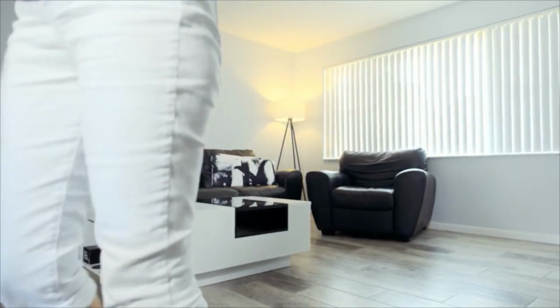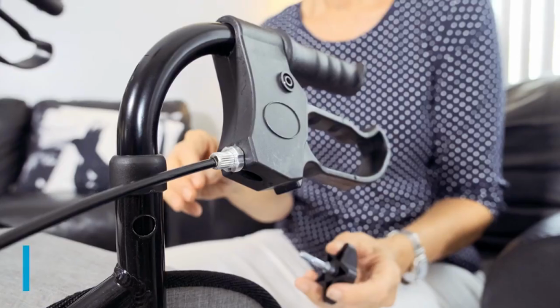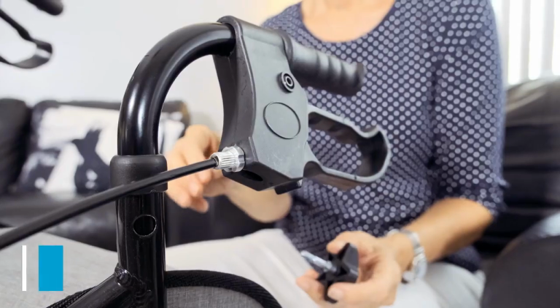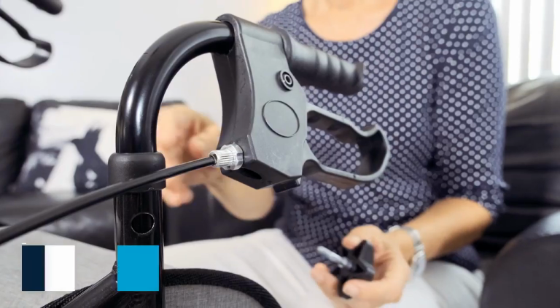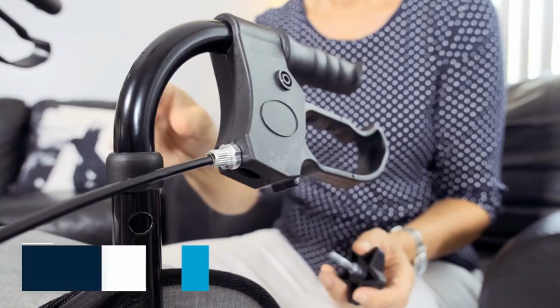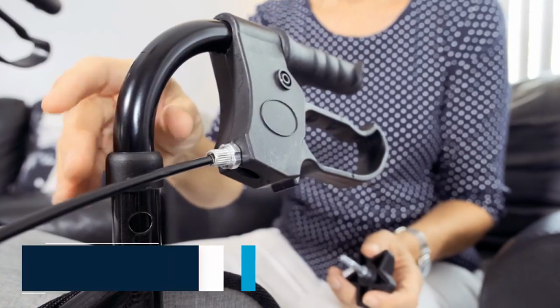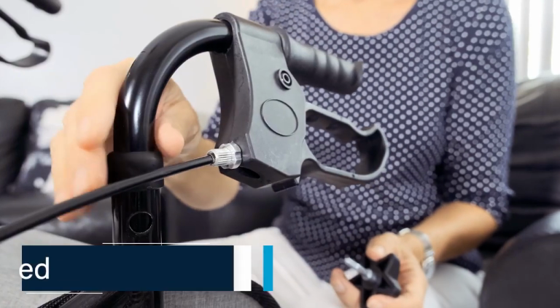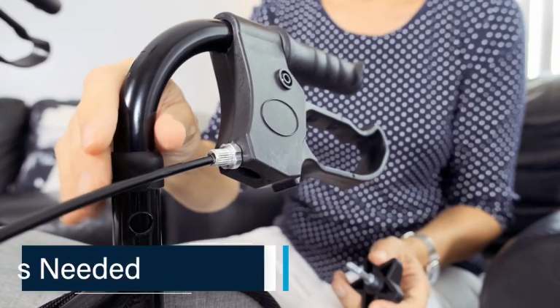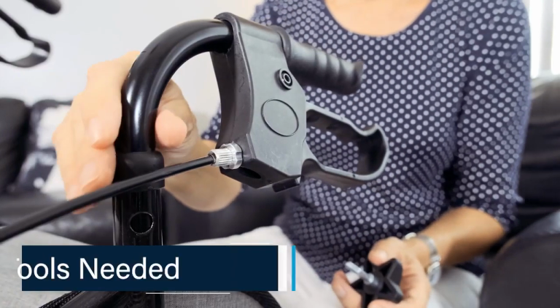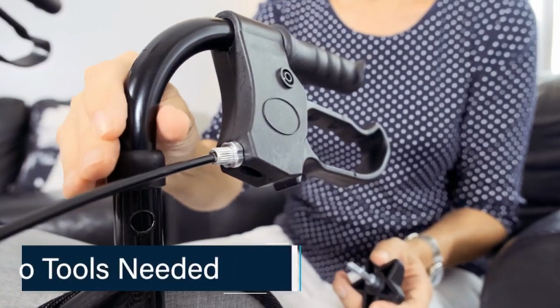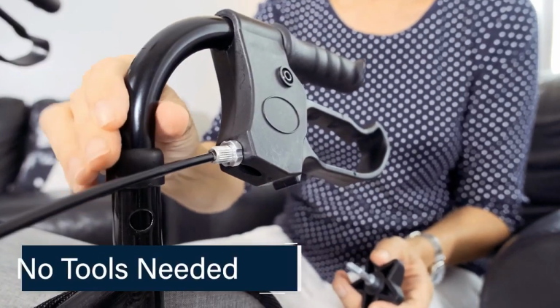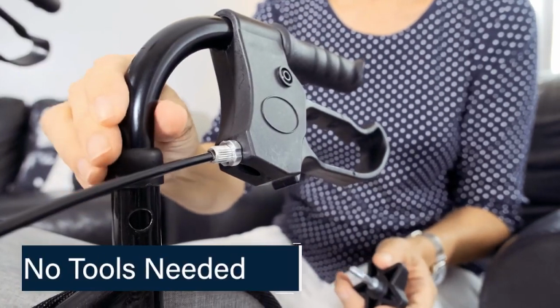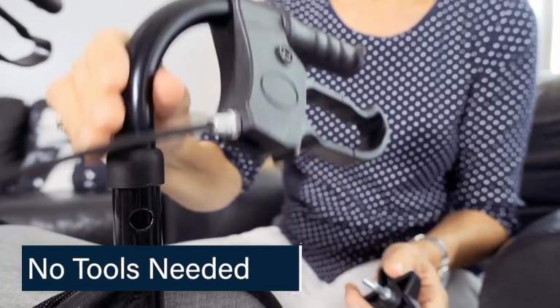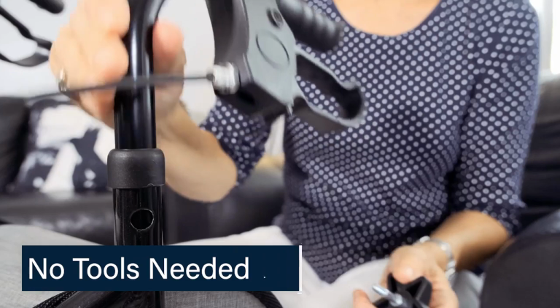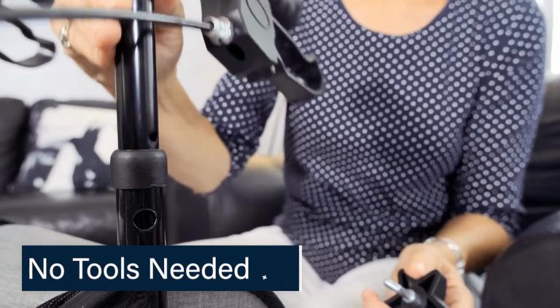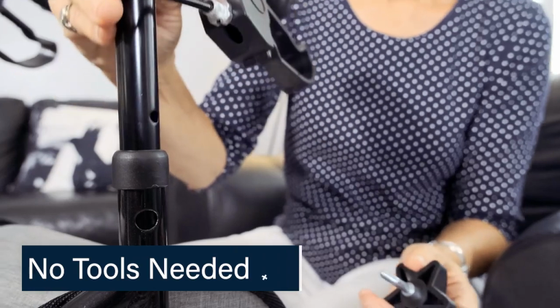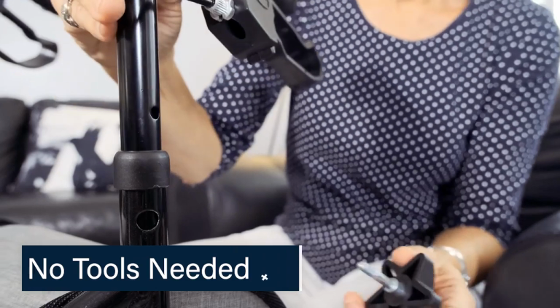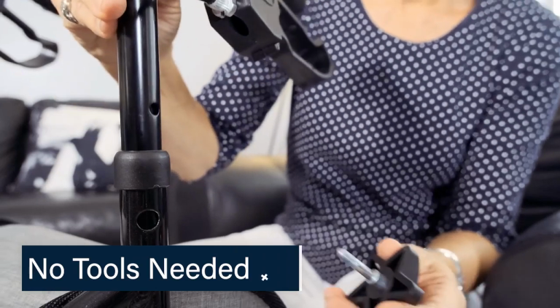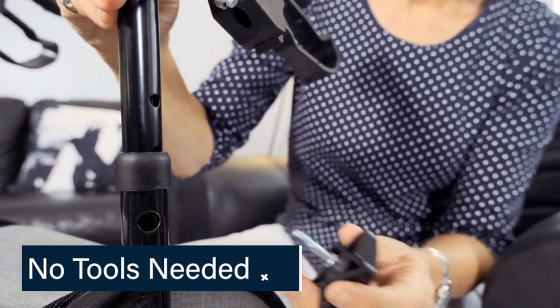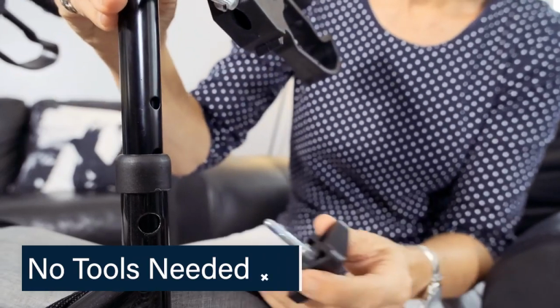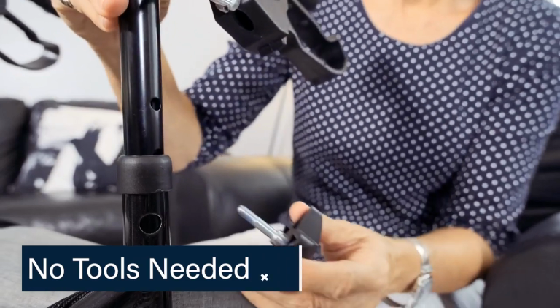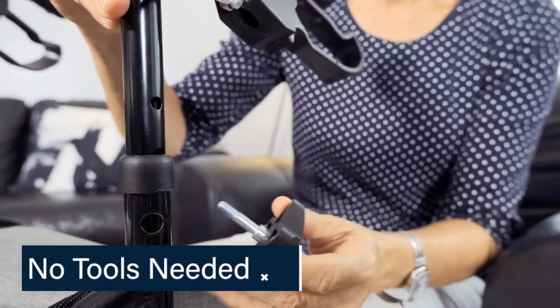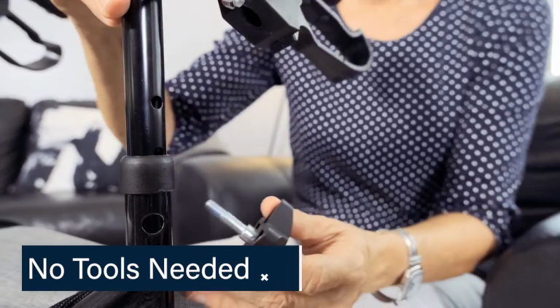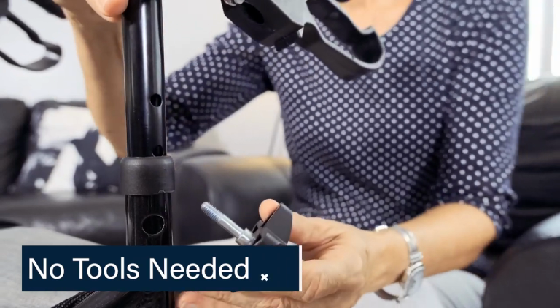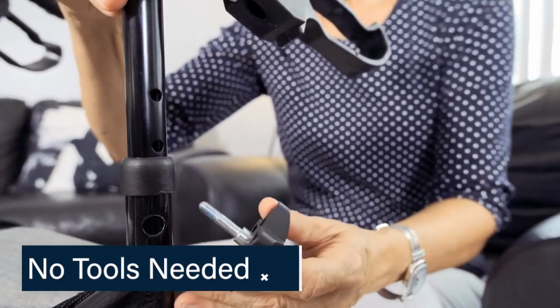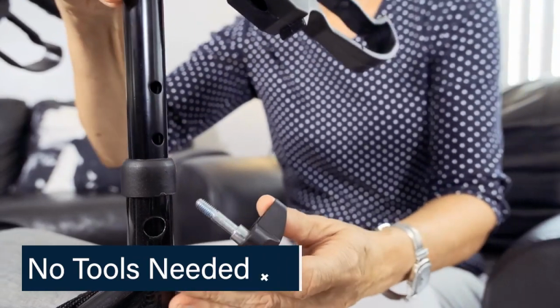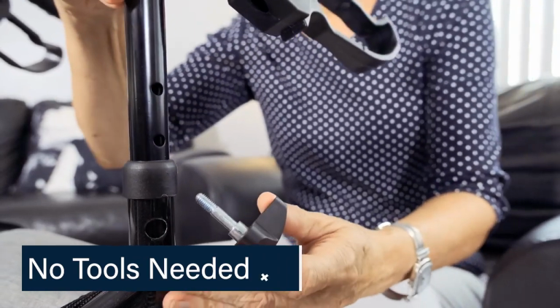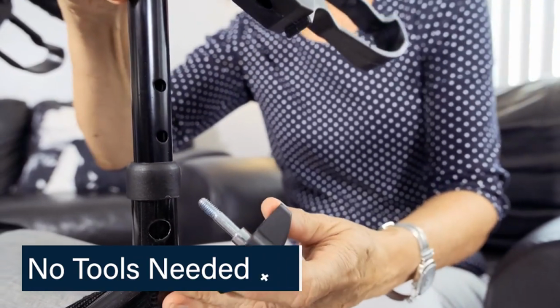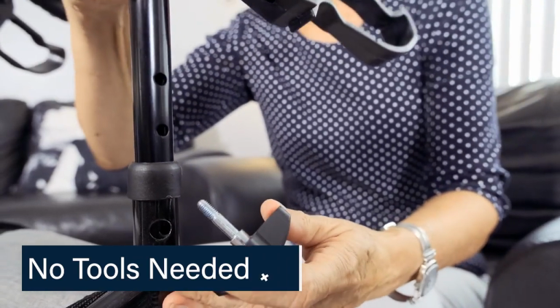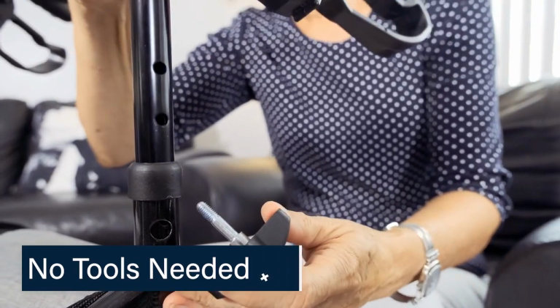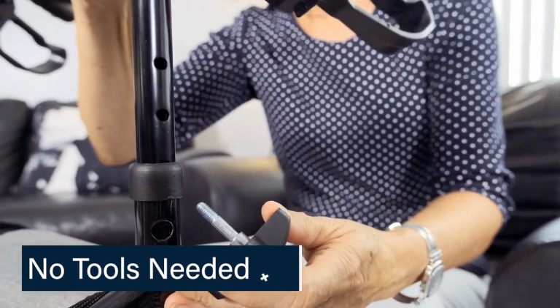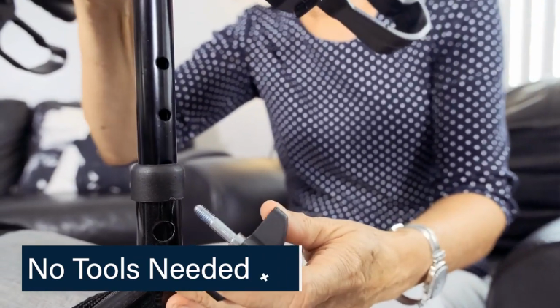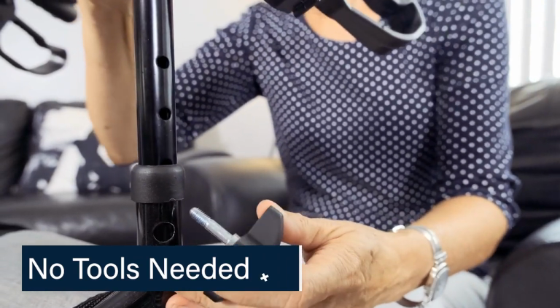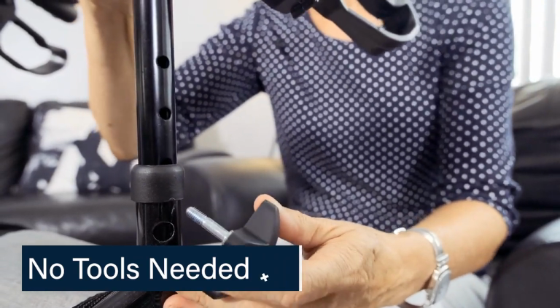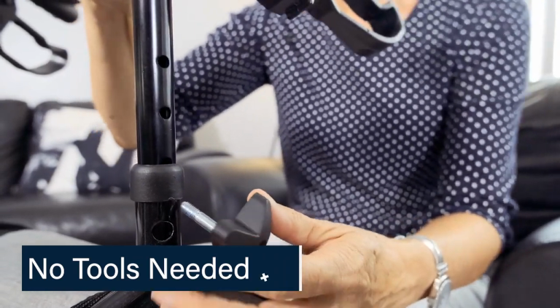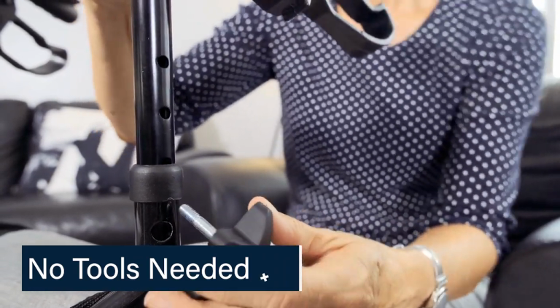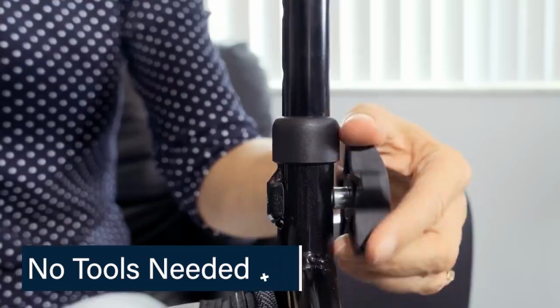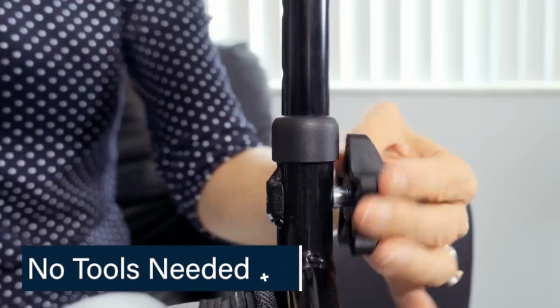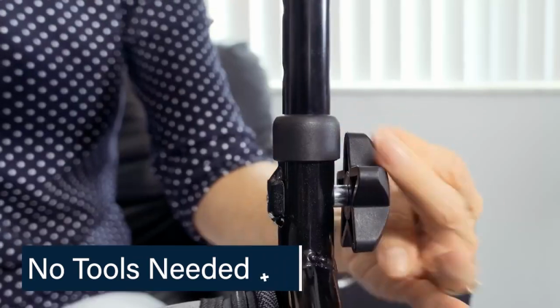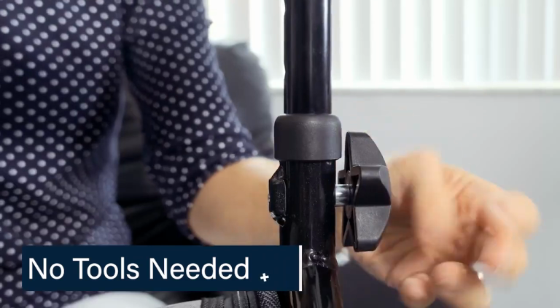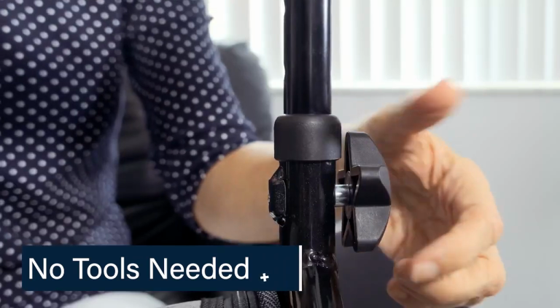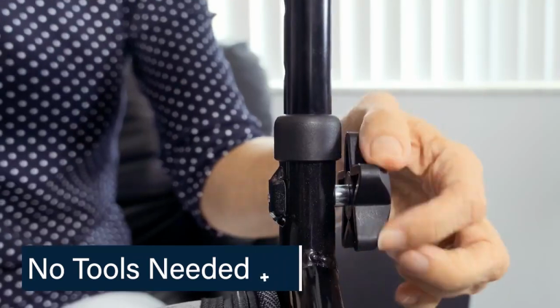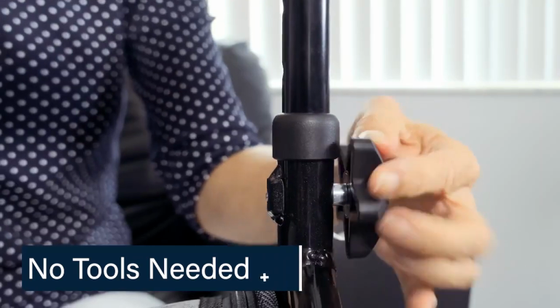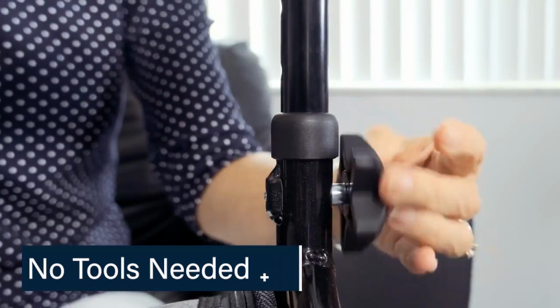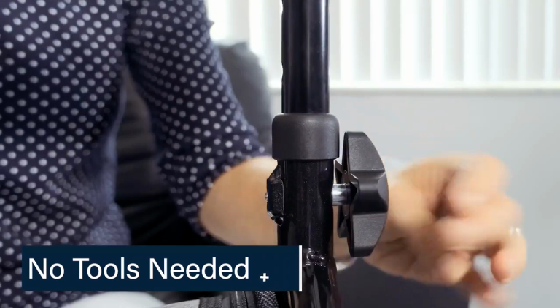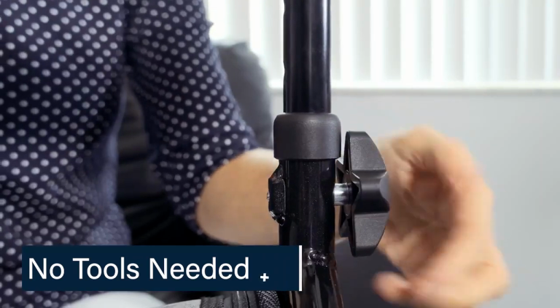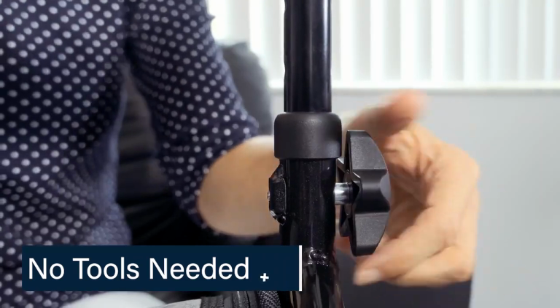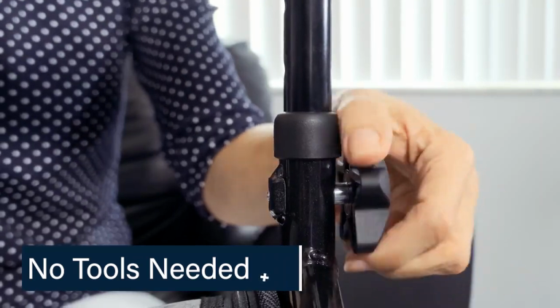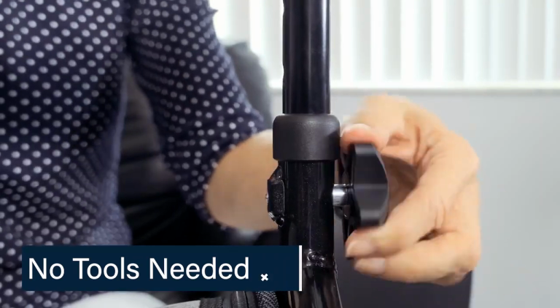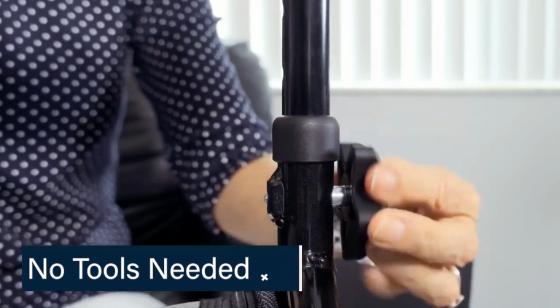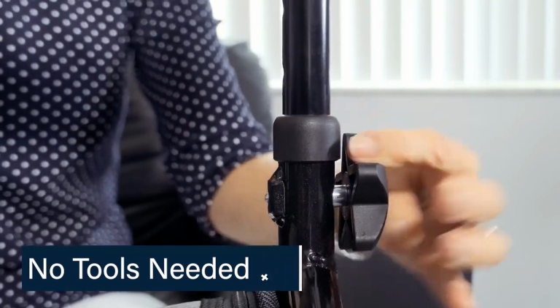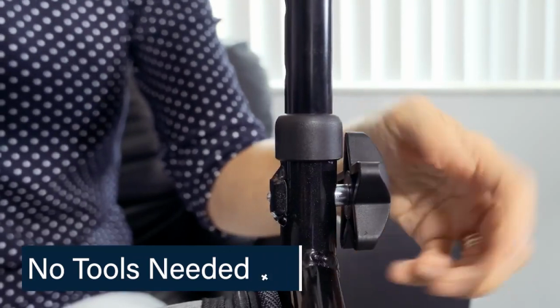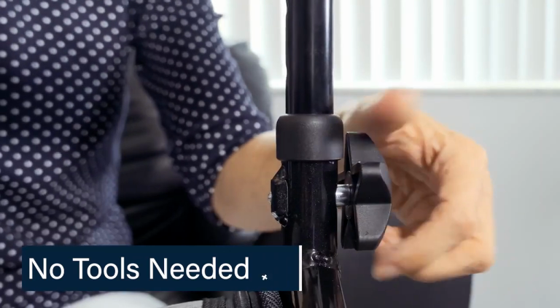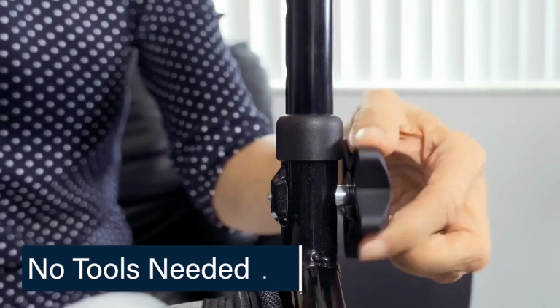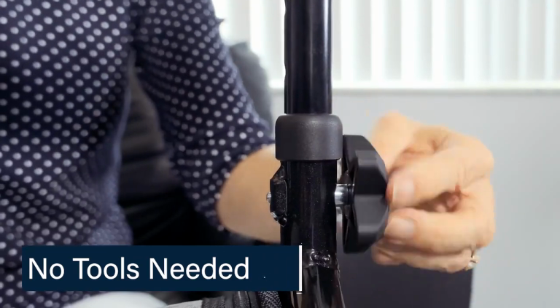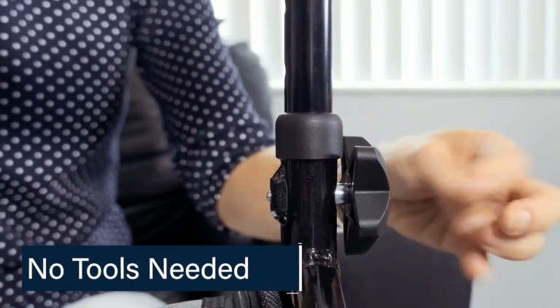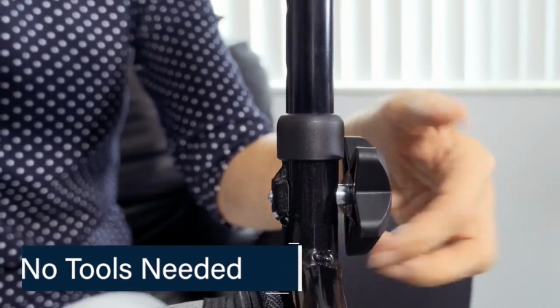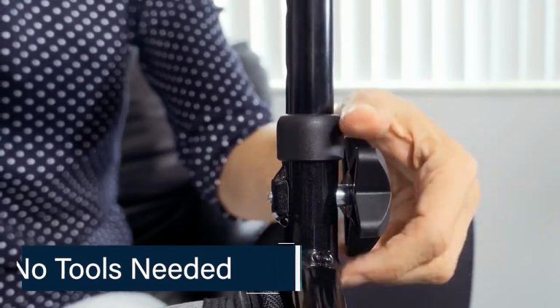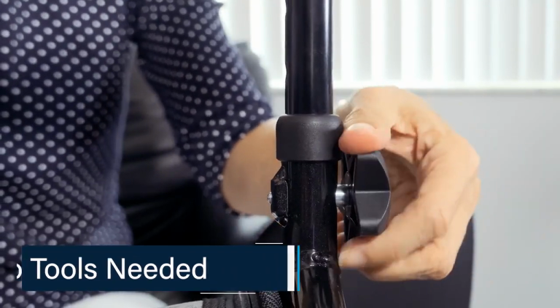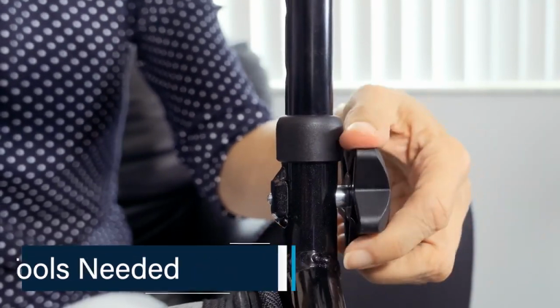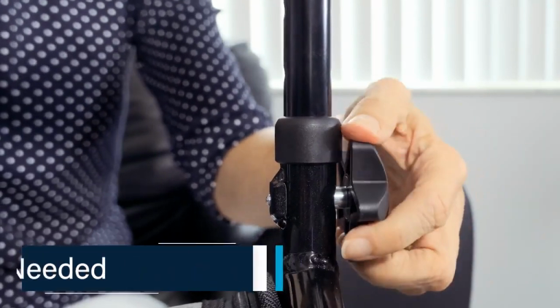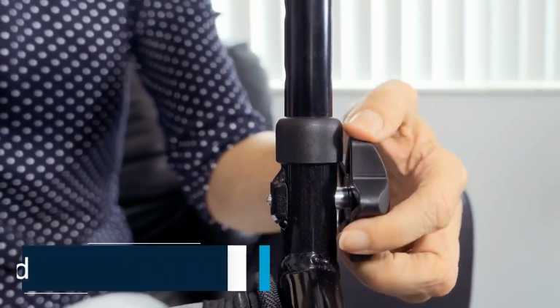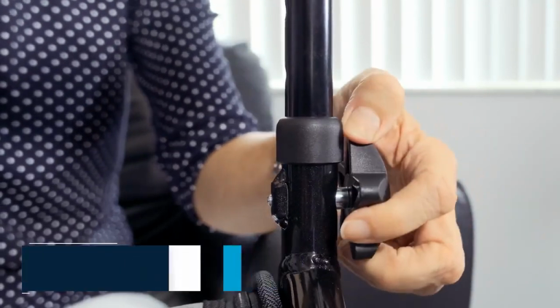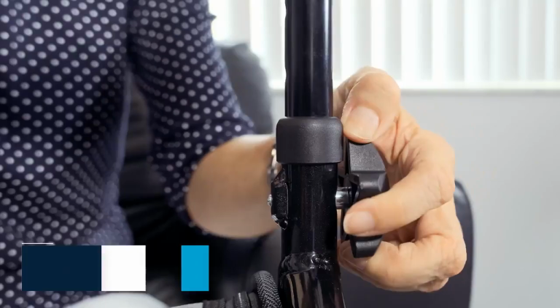Not only is the Rollator assembled without tools, you can adjust the handle height with push pins for personal comfort, tool free.